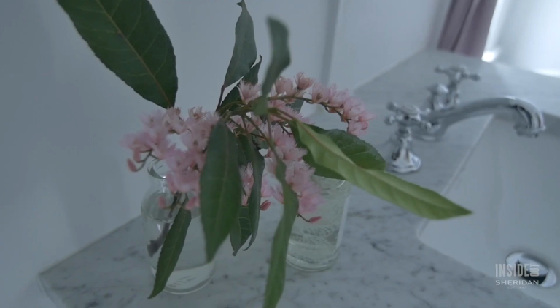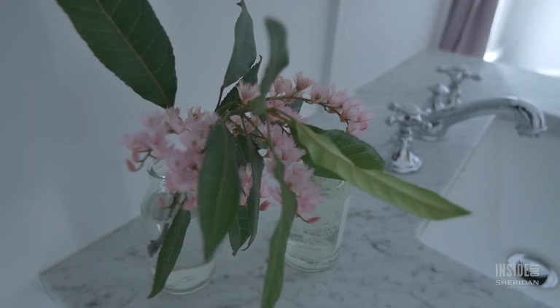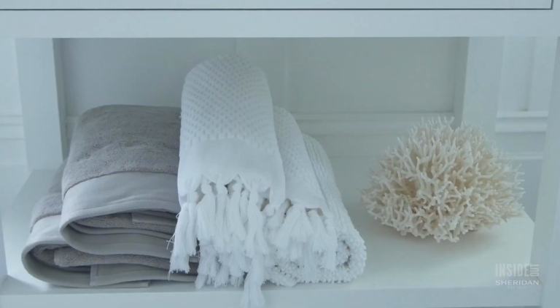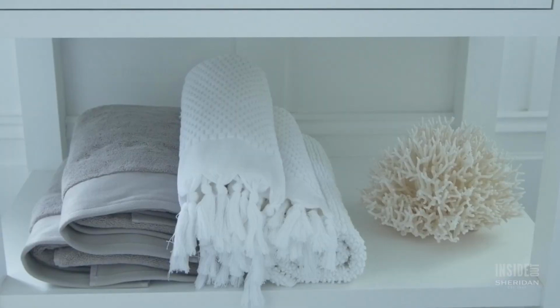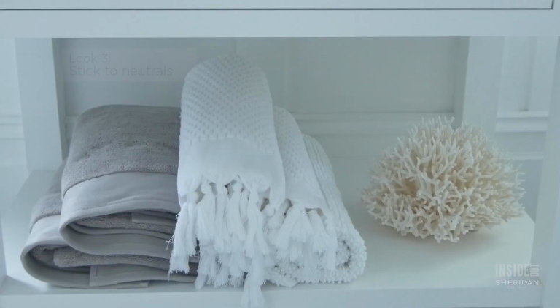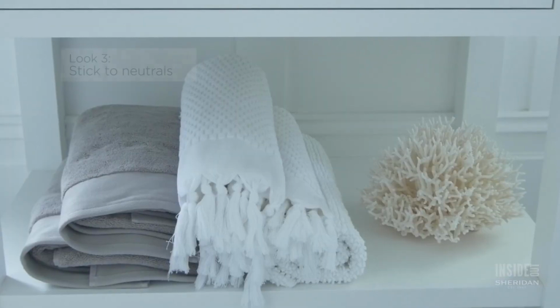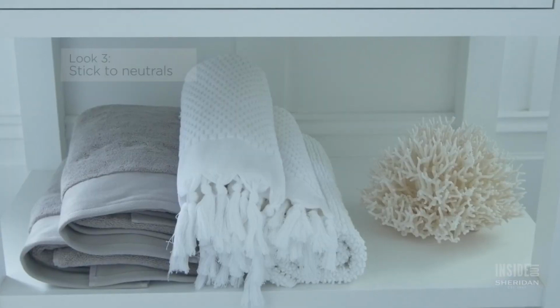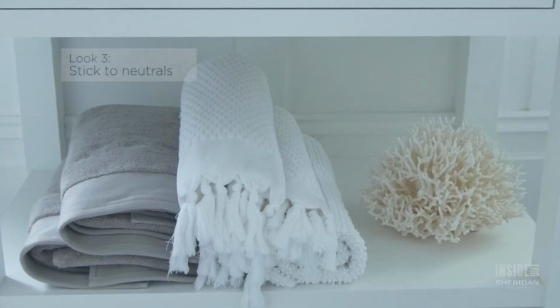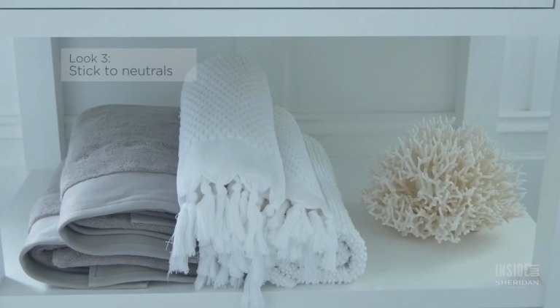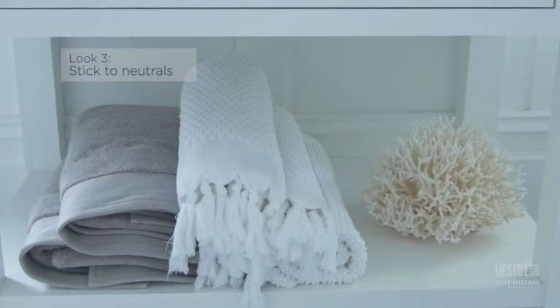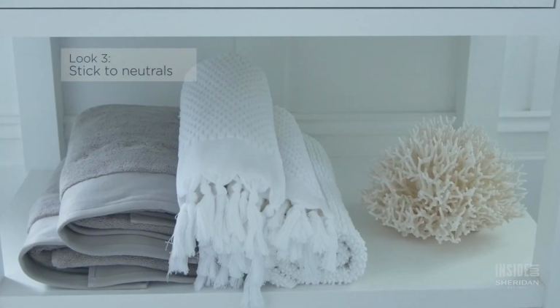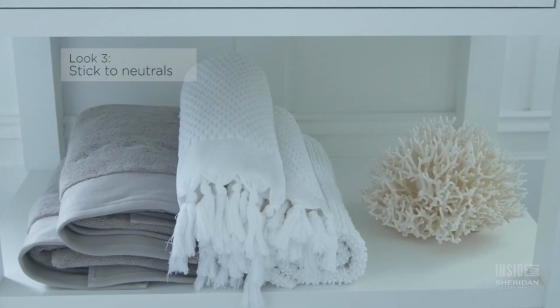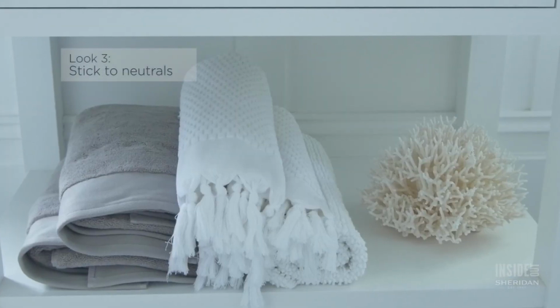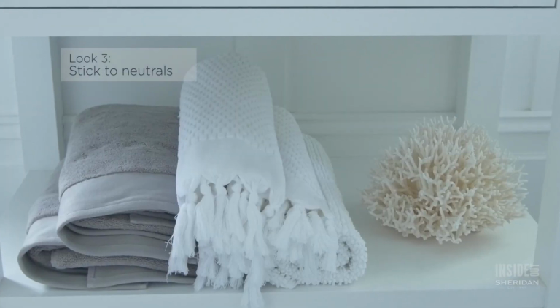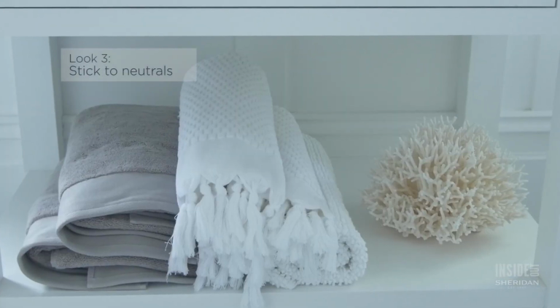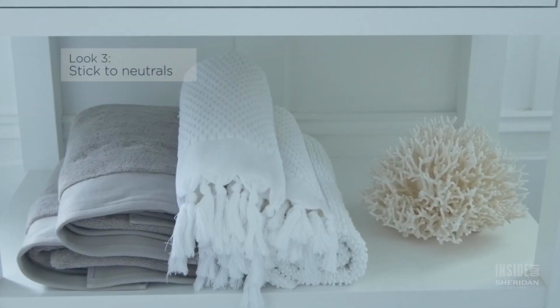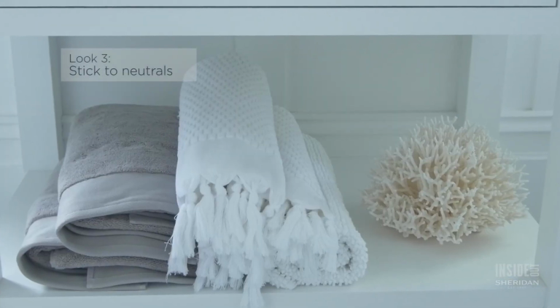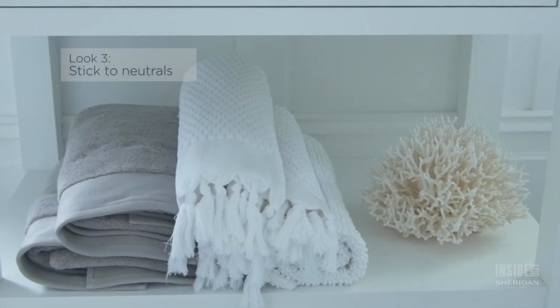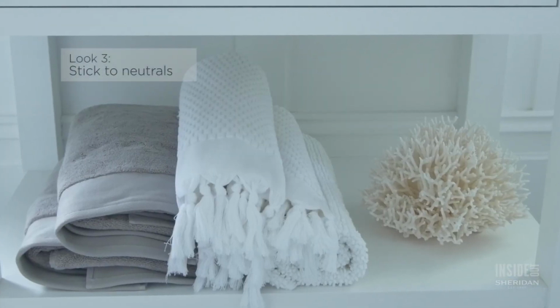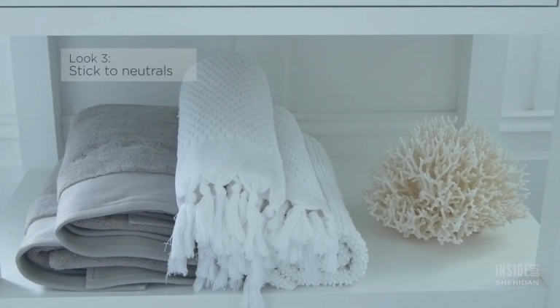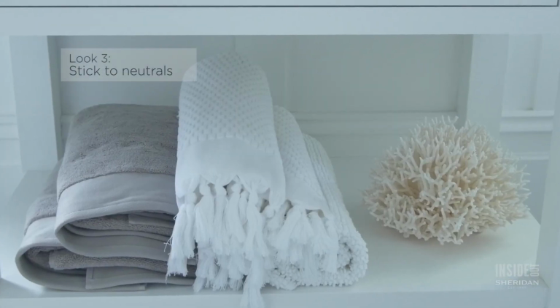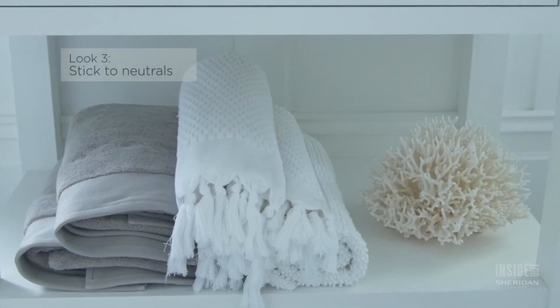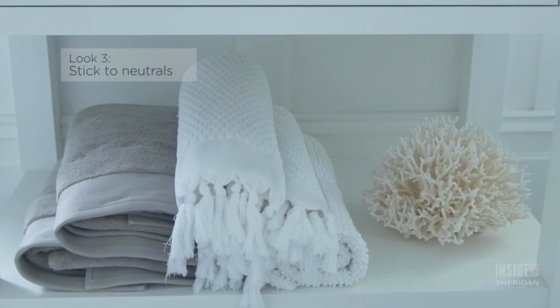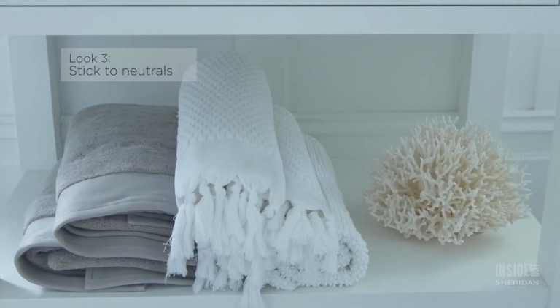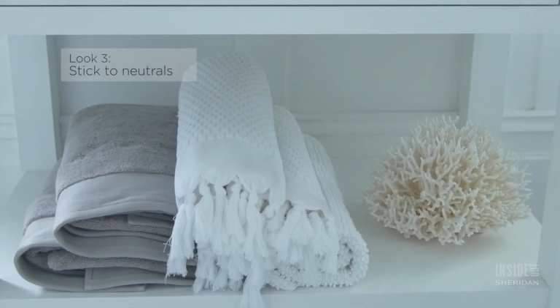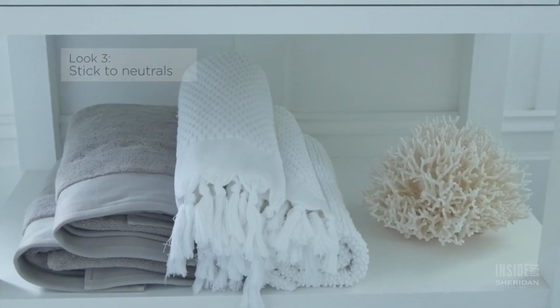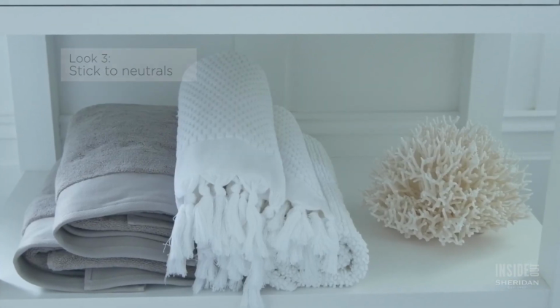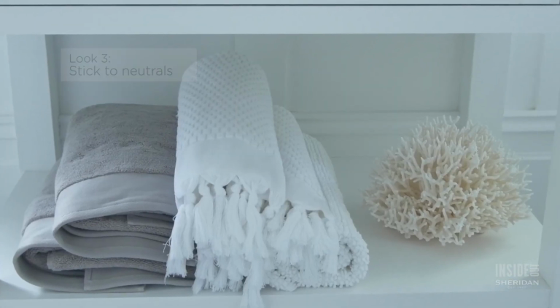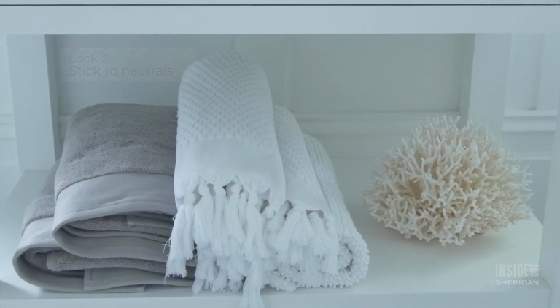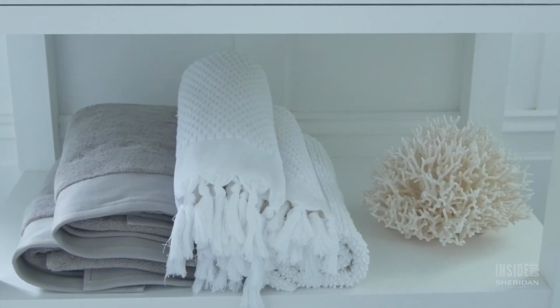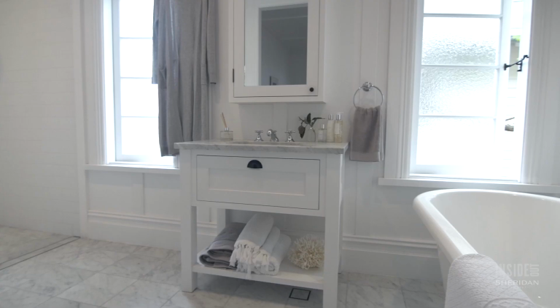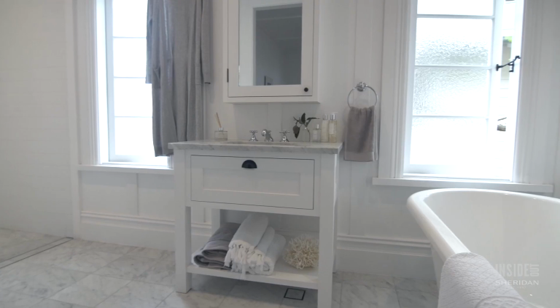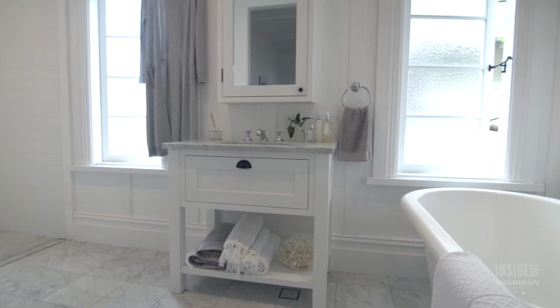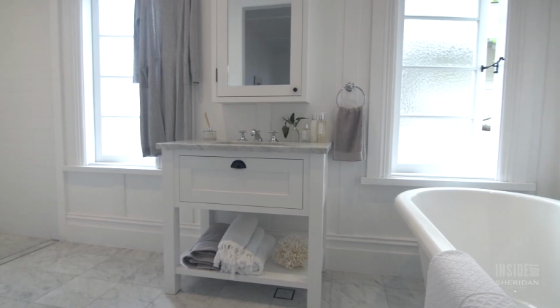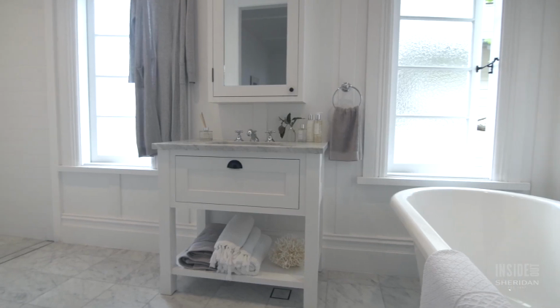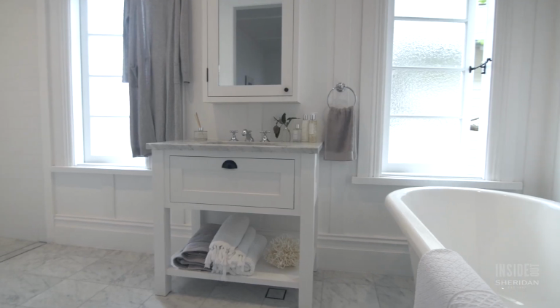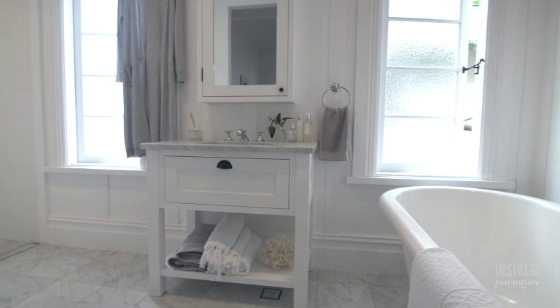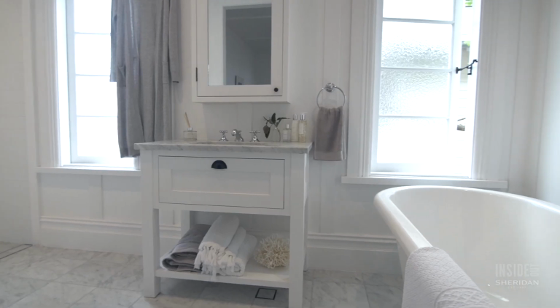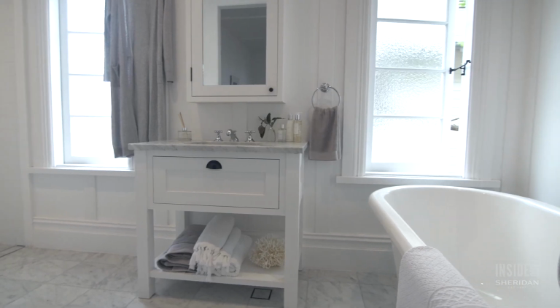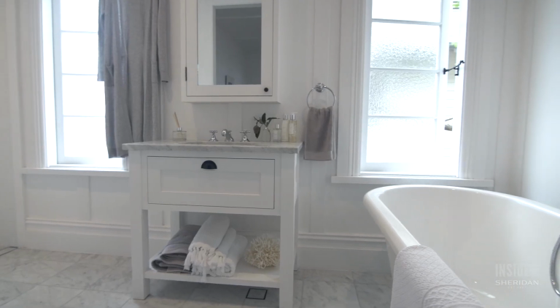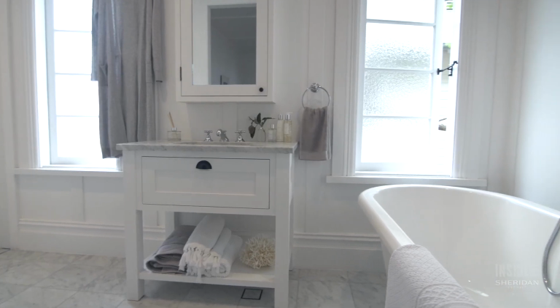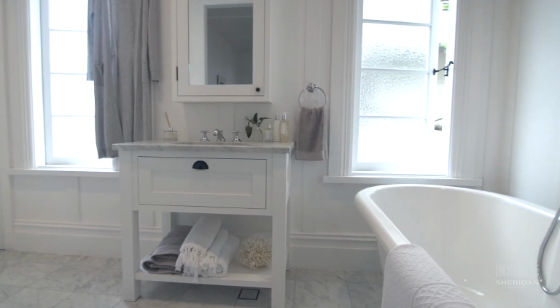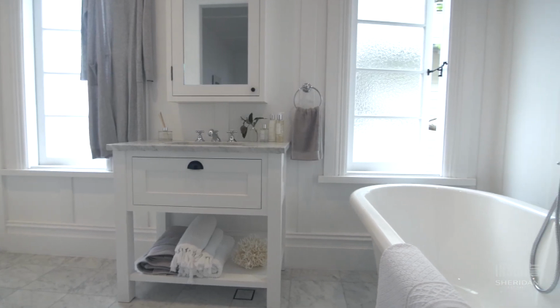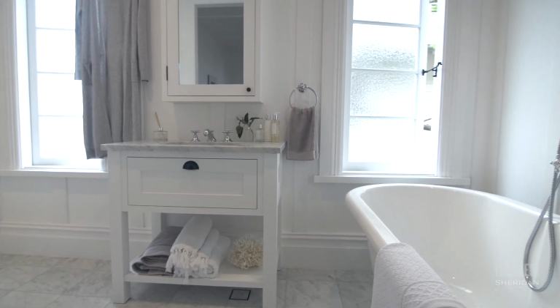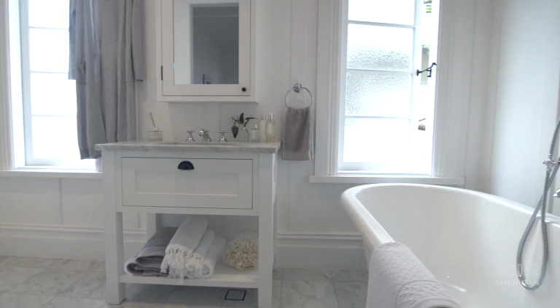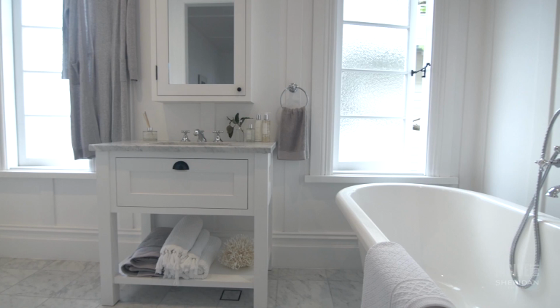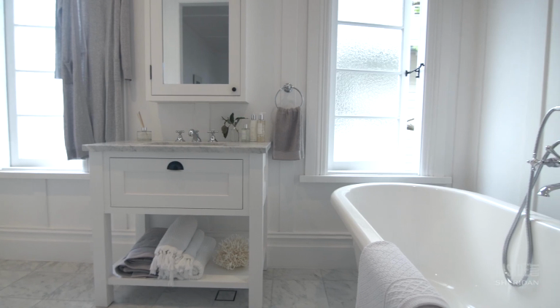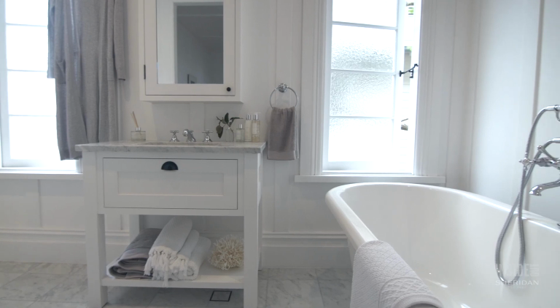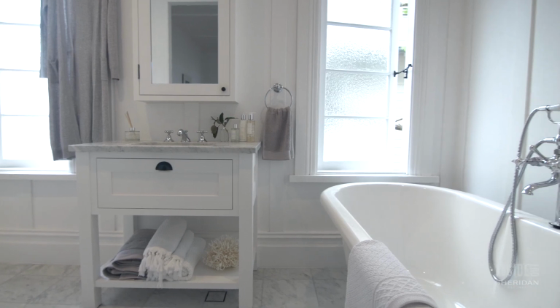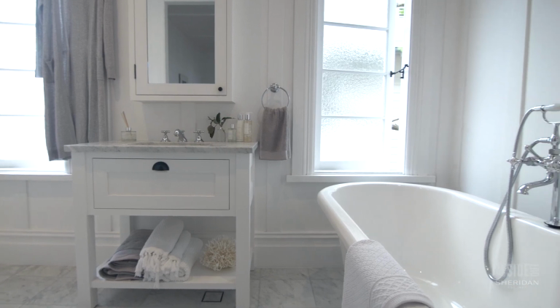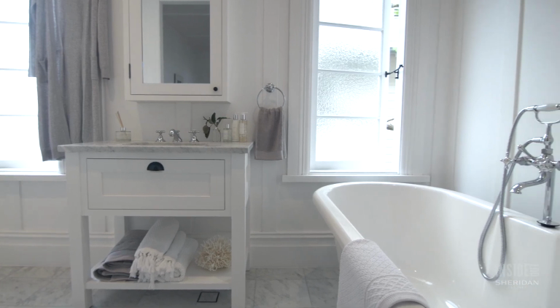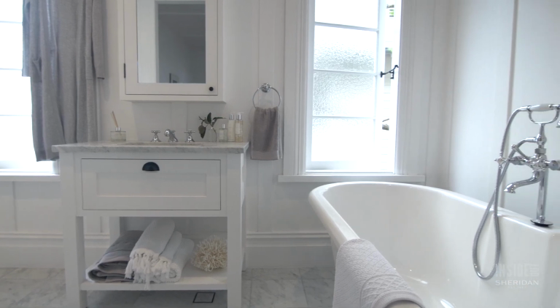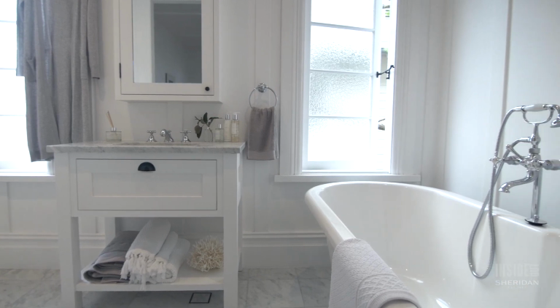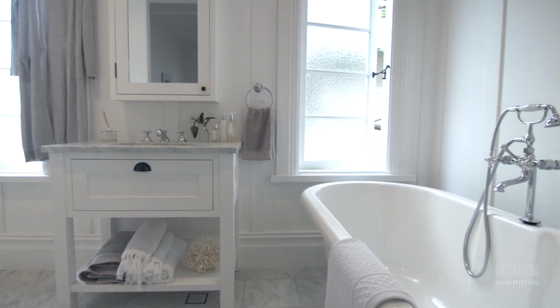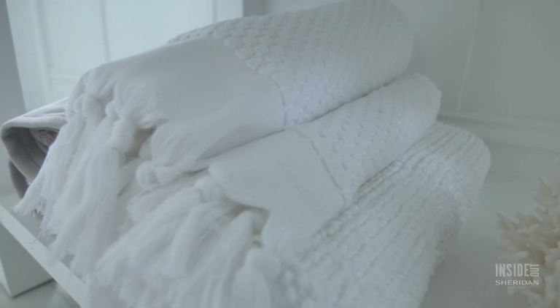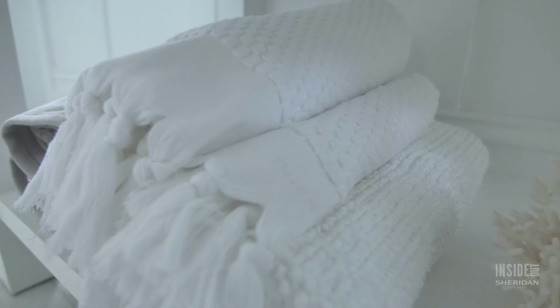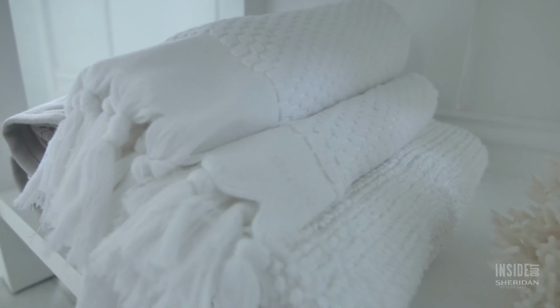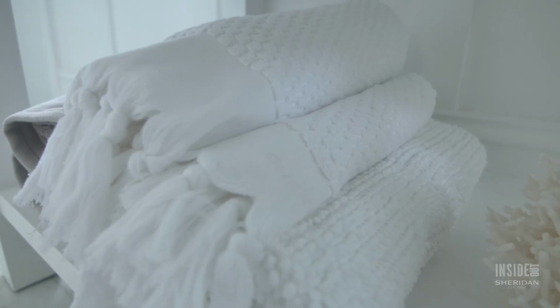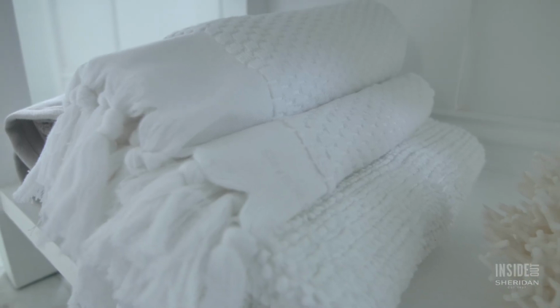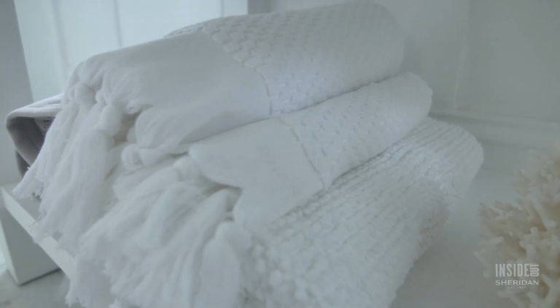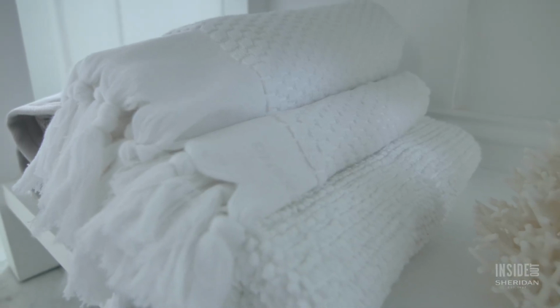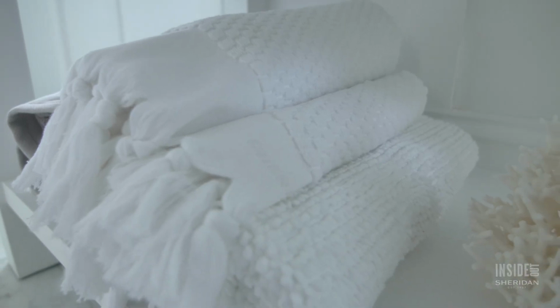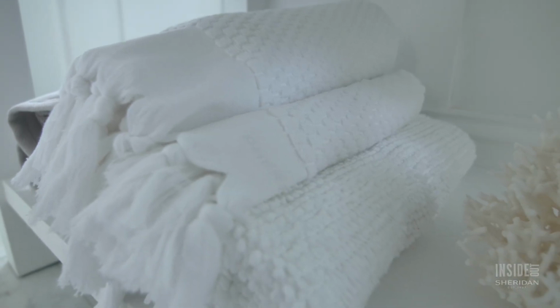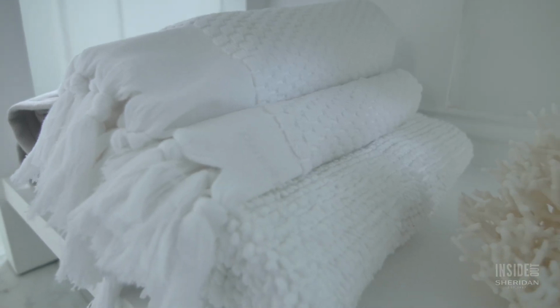It's hard to go wrong with a classic palette of whites and neutrals. Just don't forget to include the extra layers of plush textures and pattern.